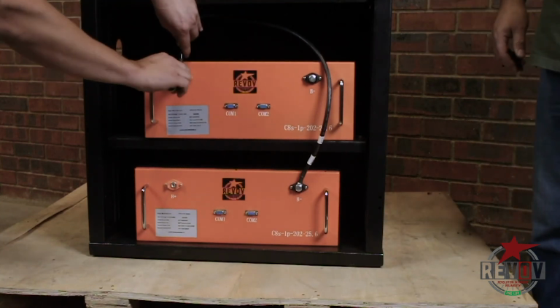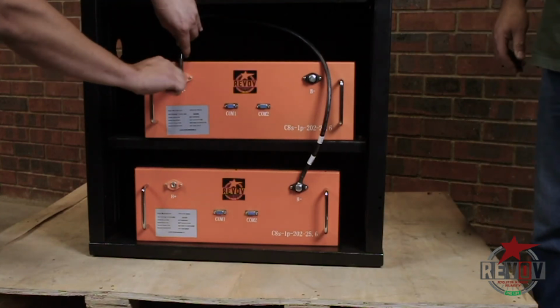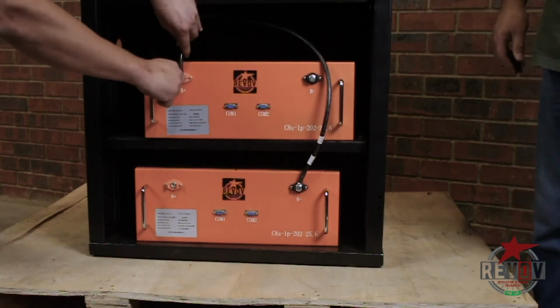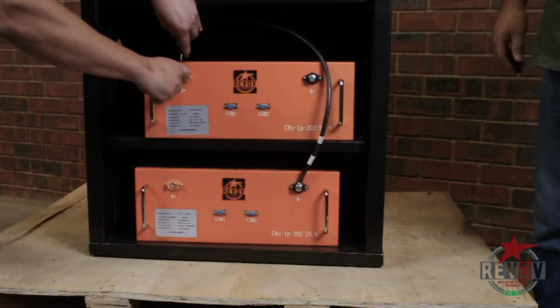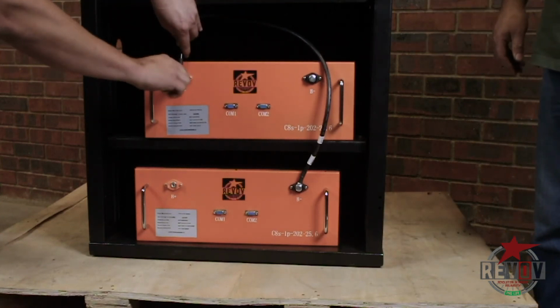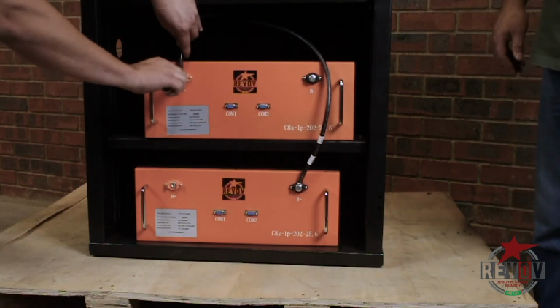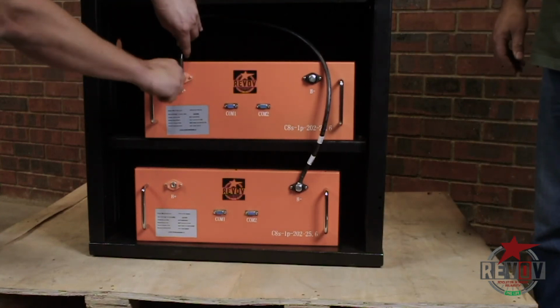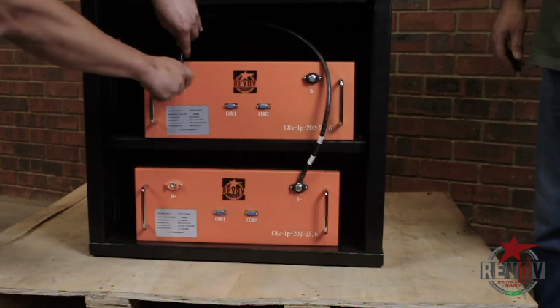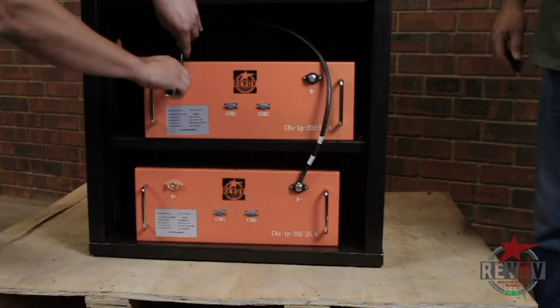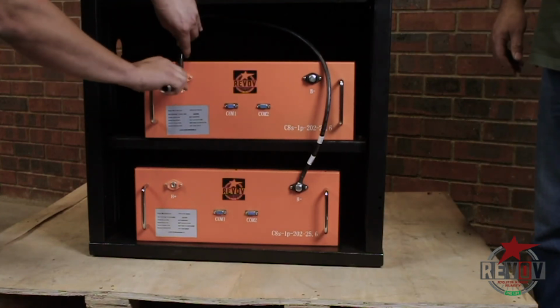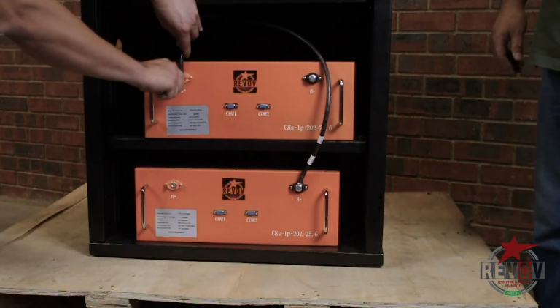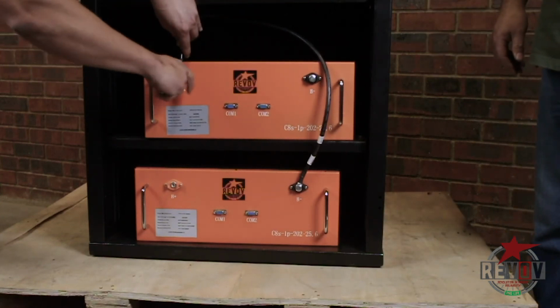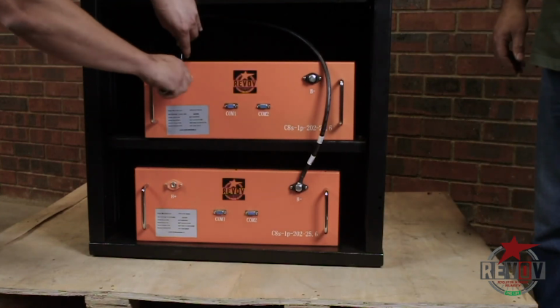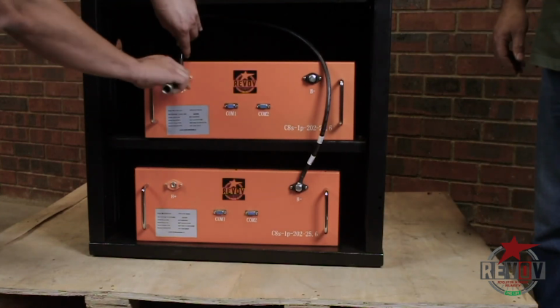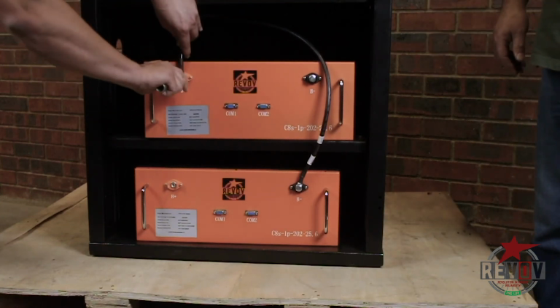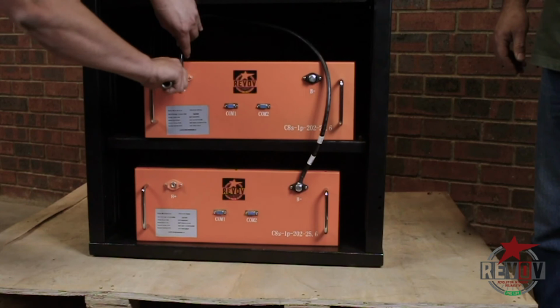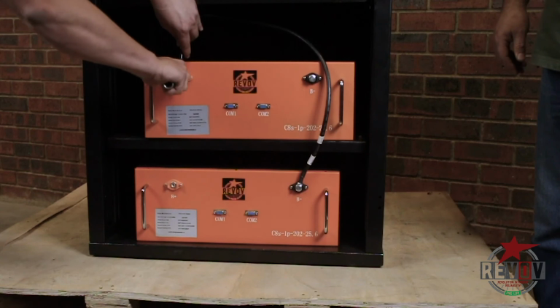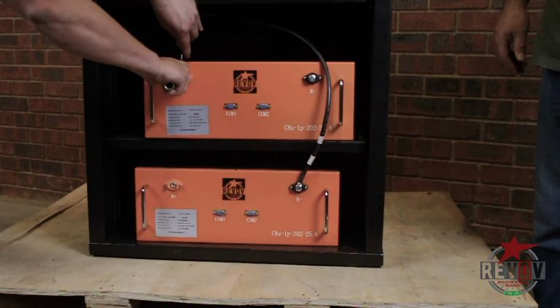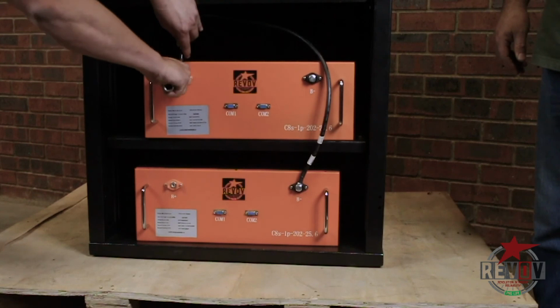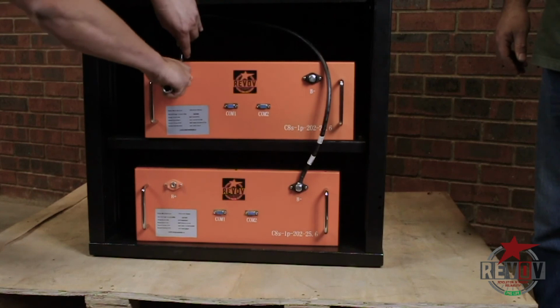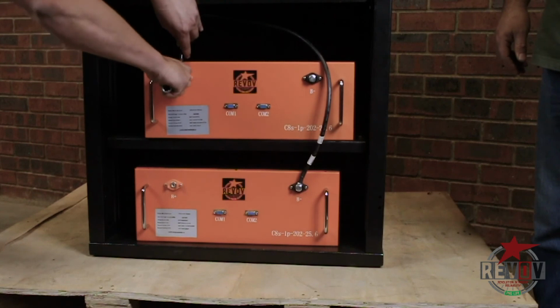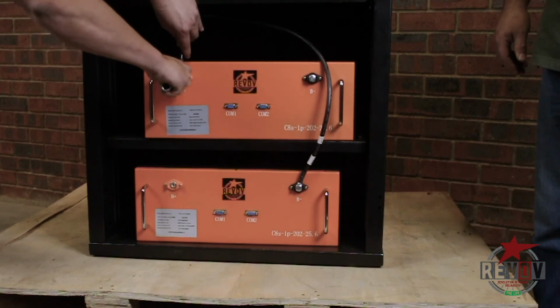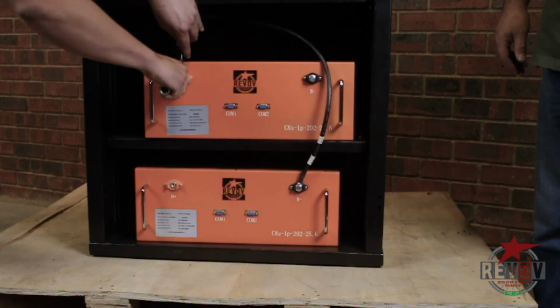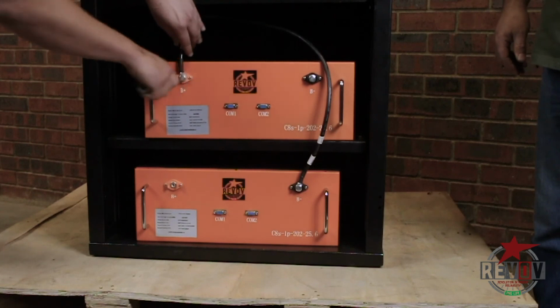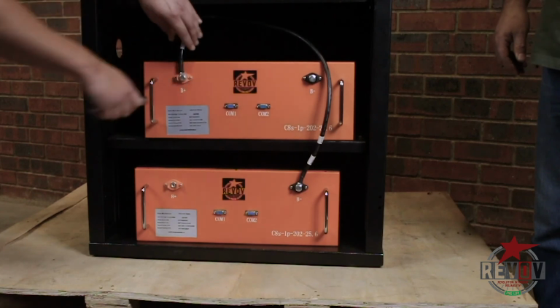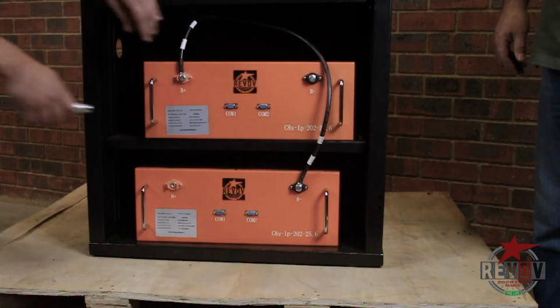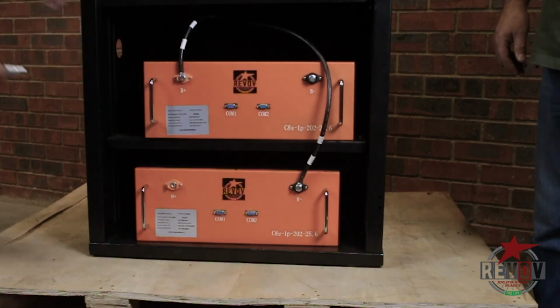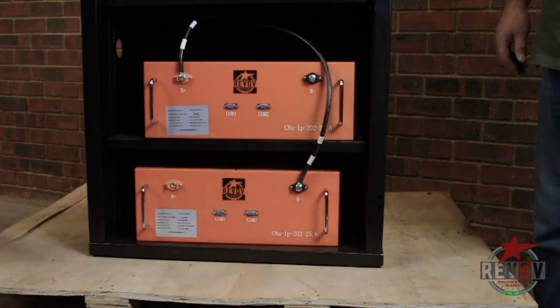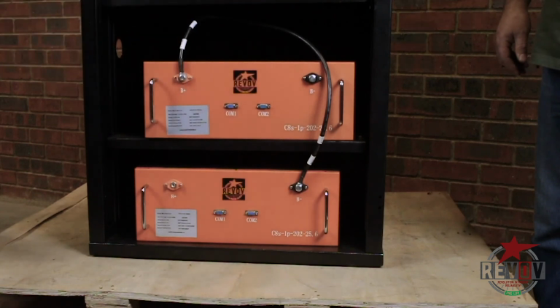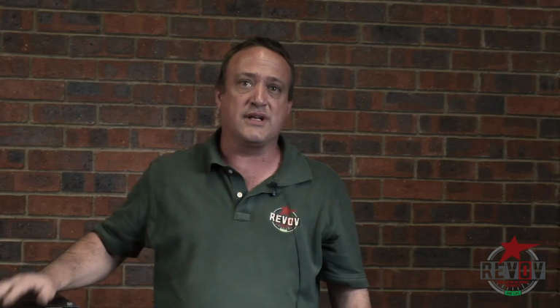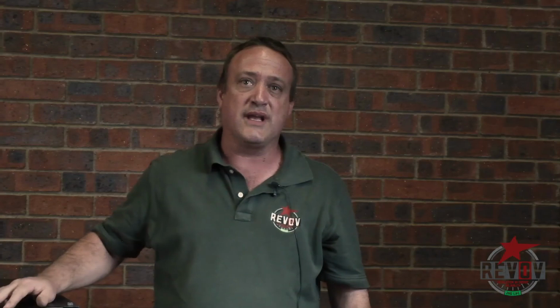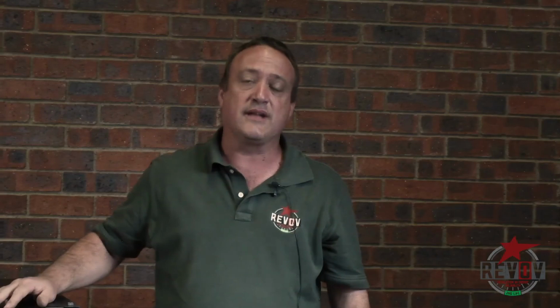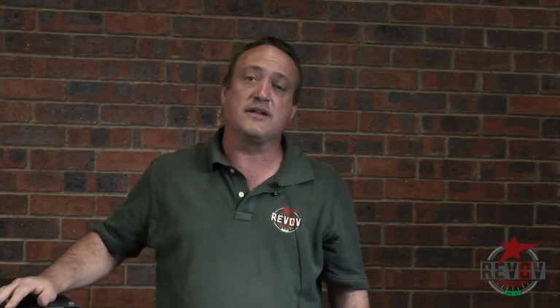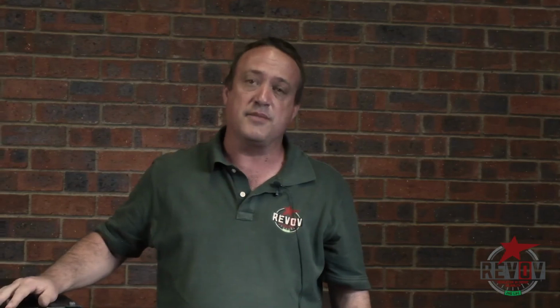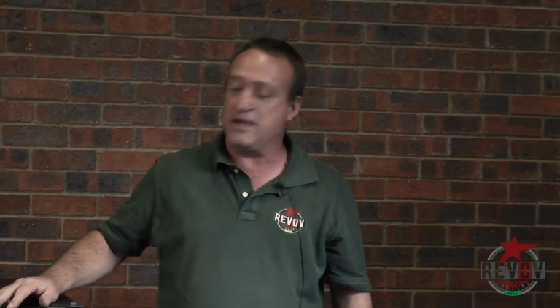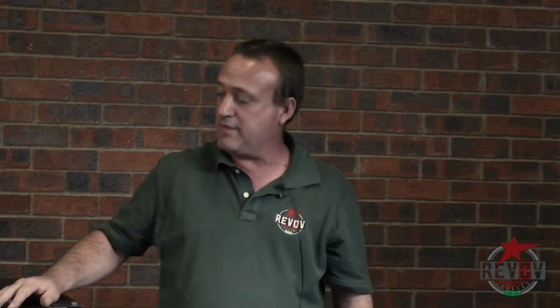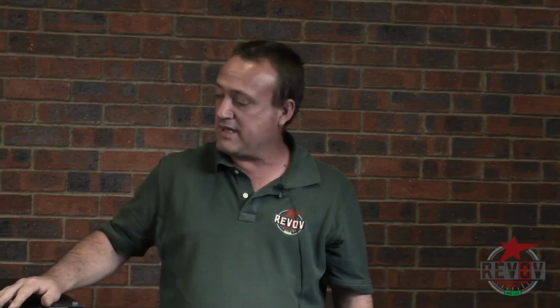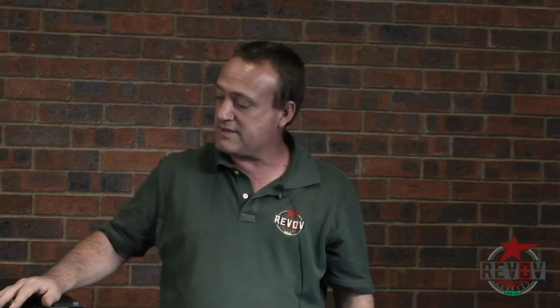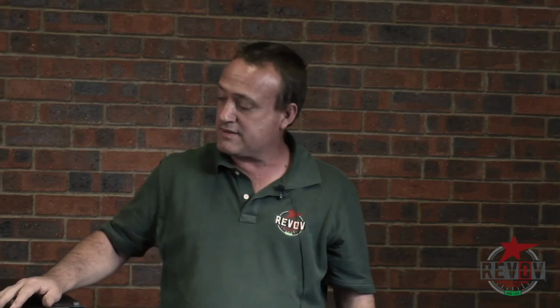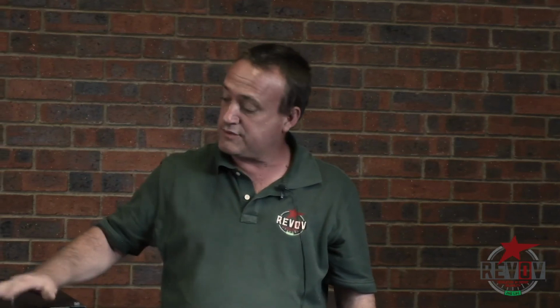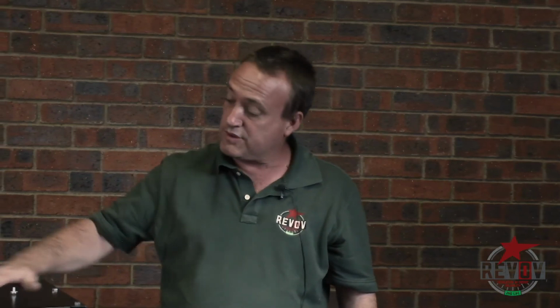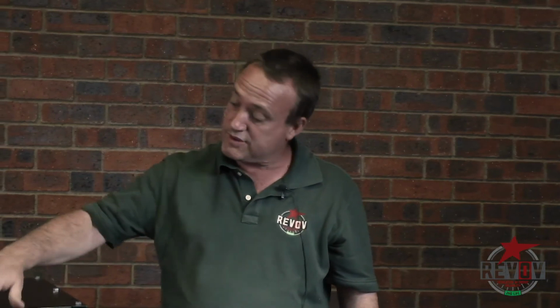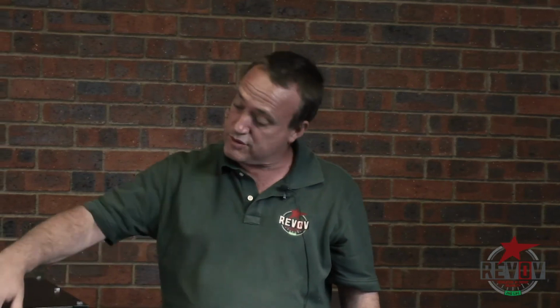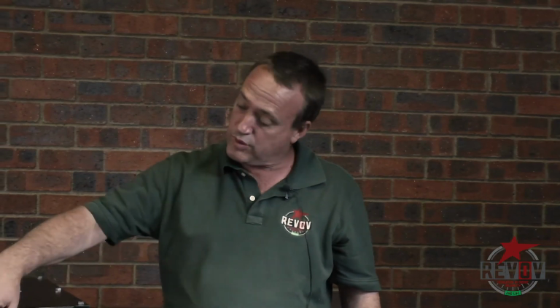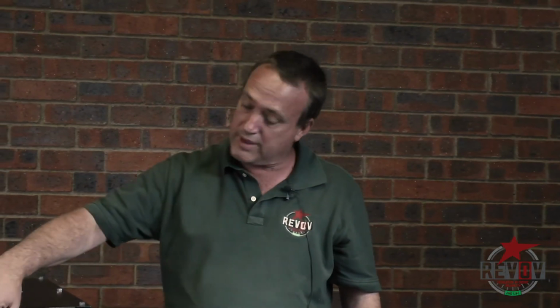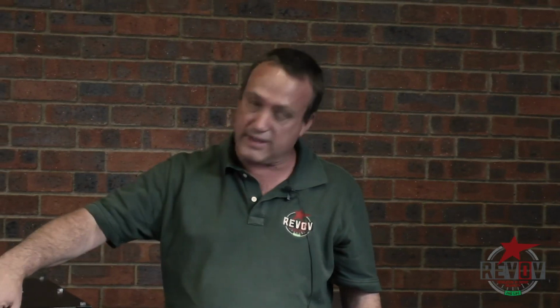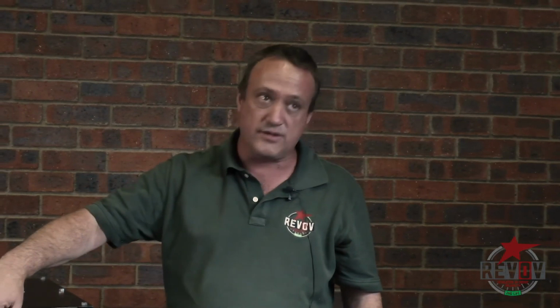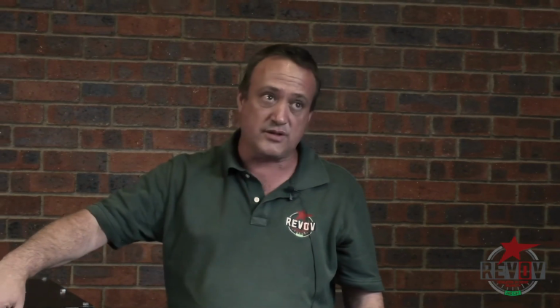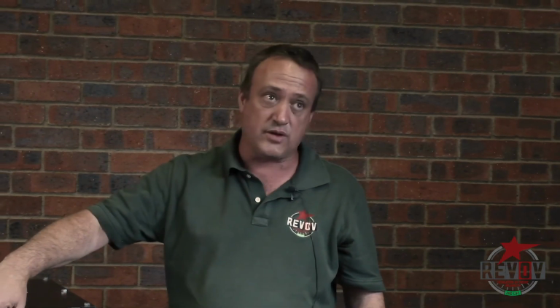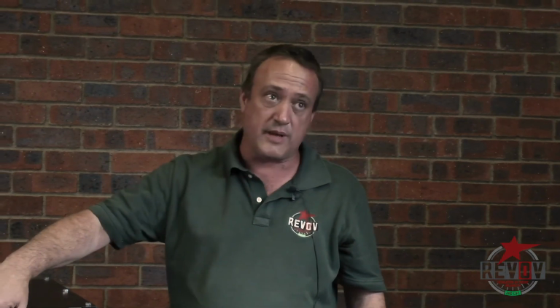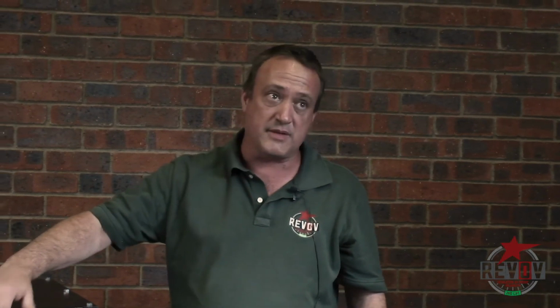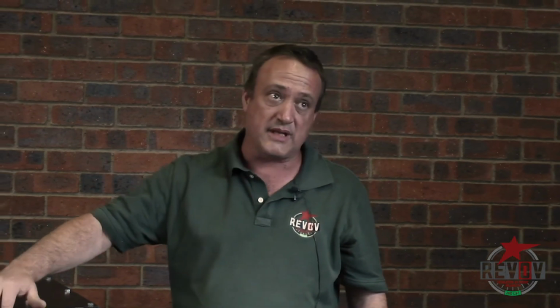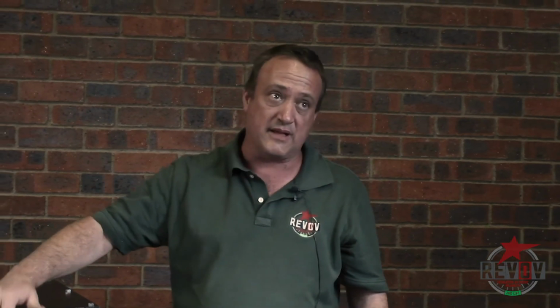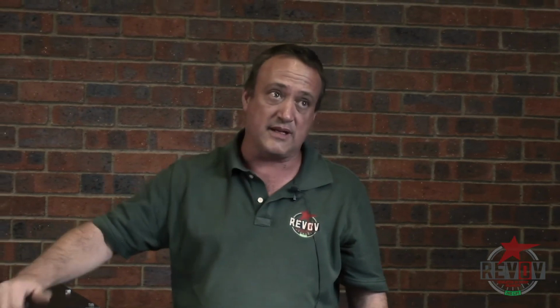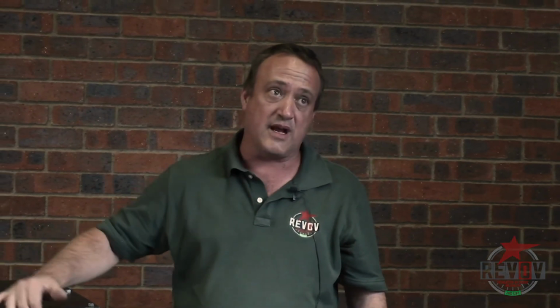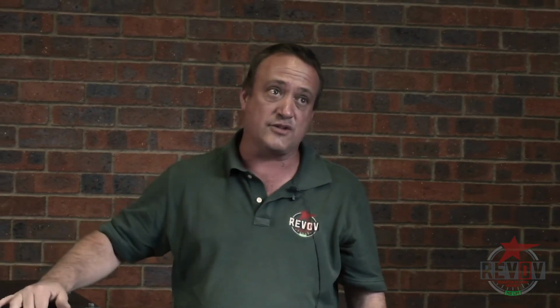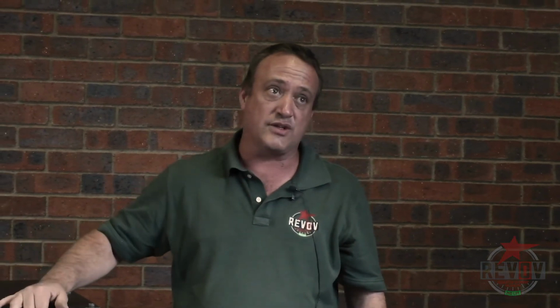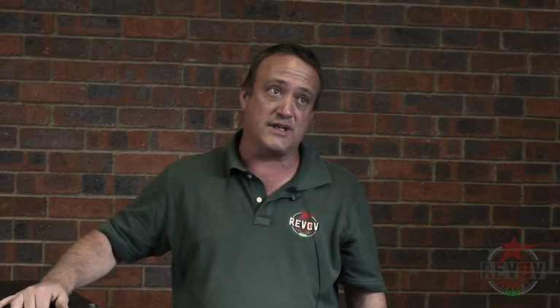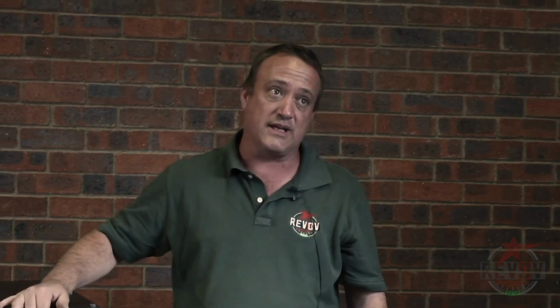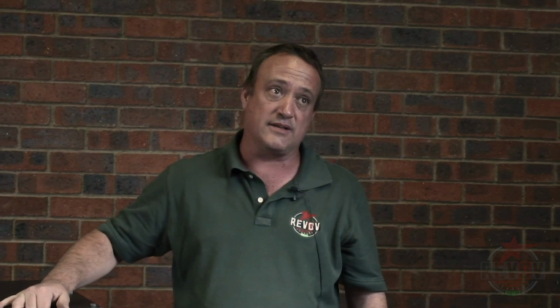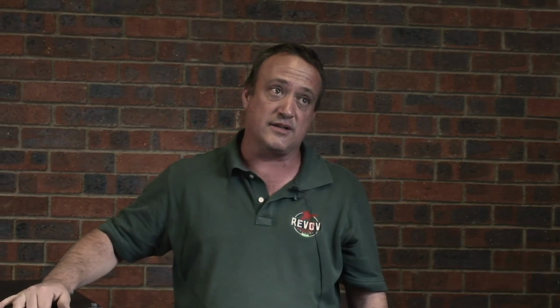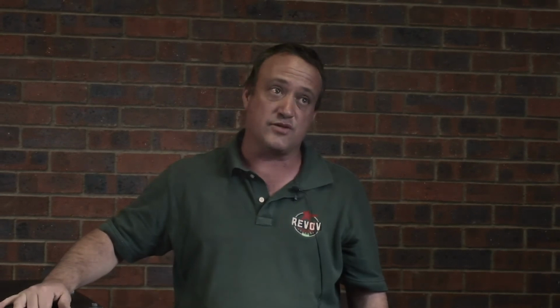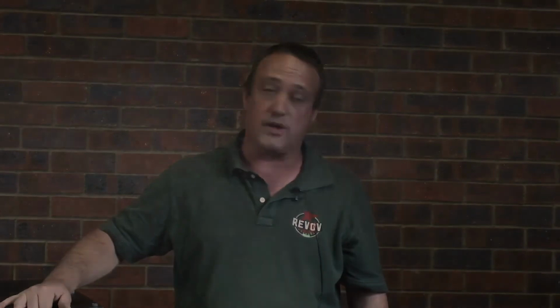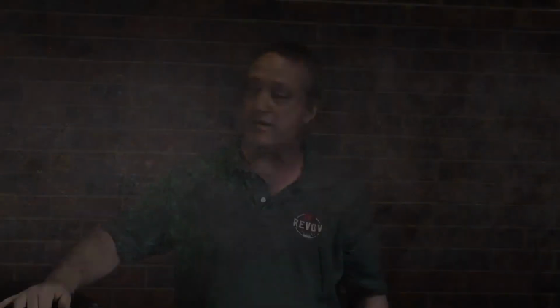Now the next step, we are going to show you how to connect the BMS, install it into the cabinet, and then how to connect it as well.